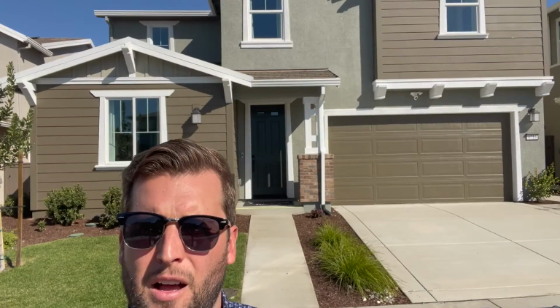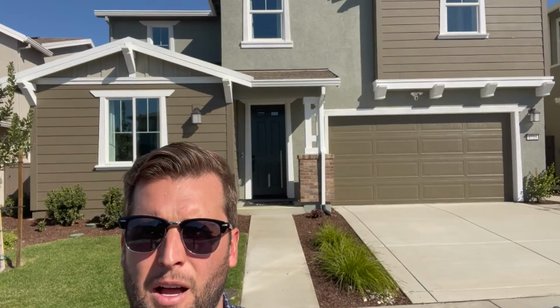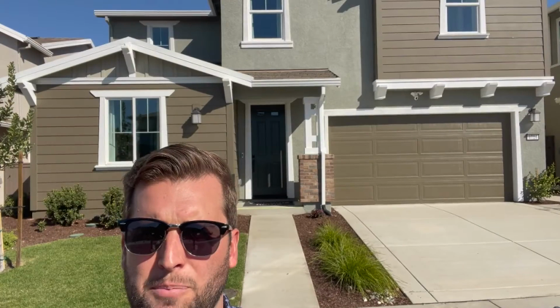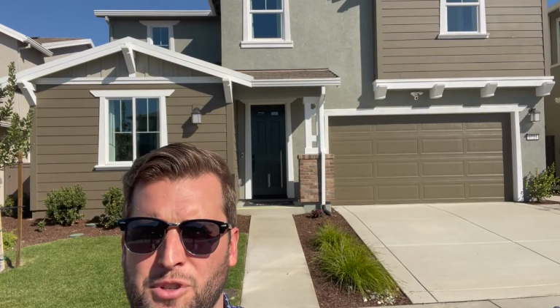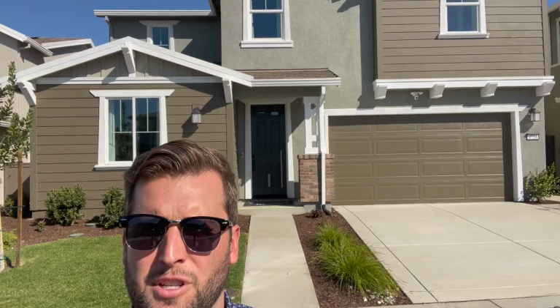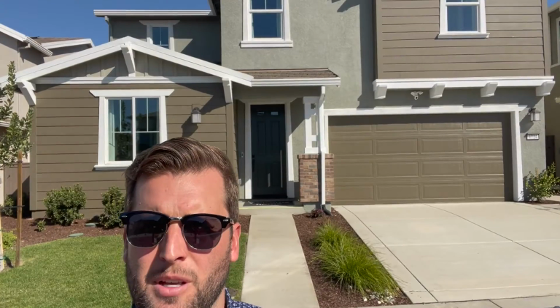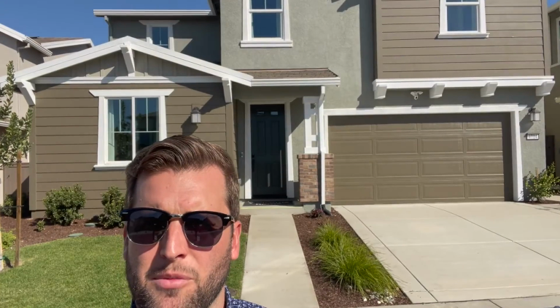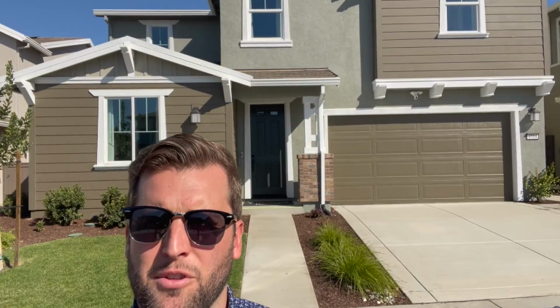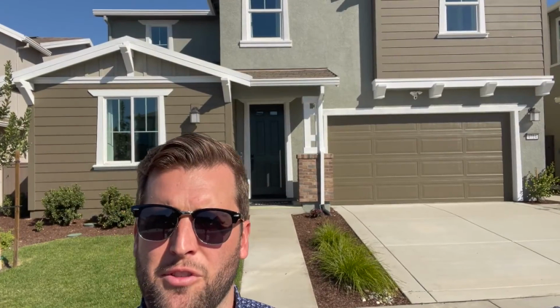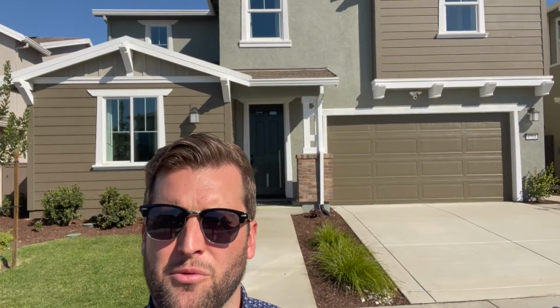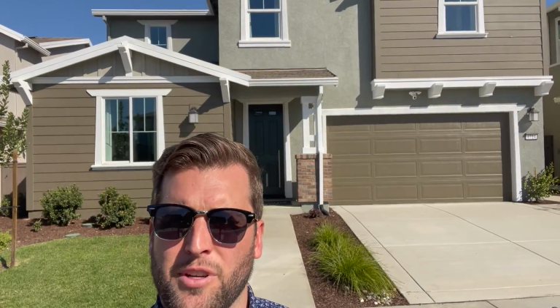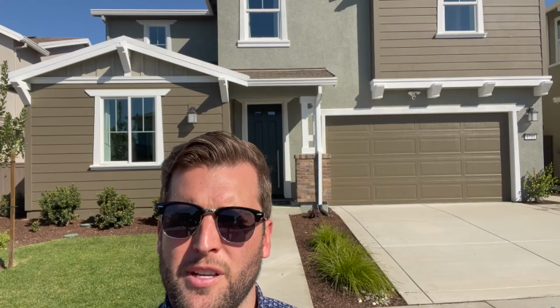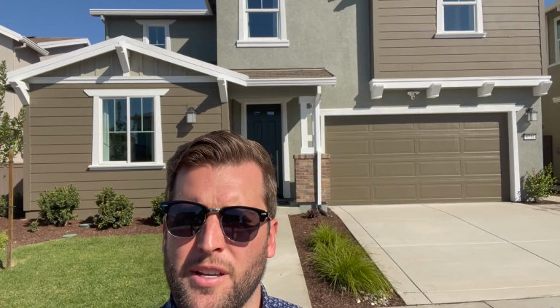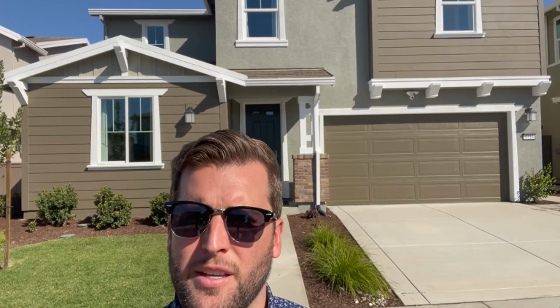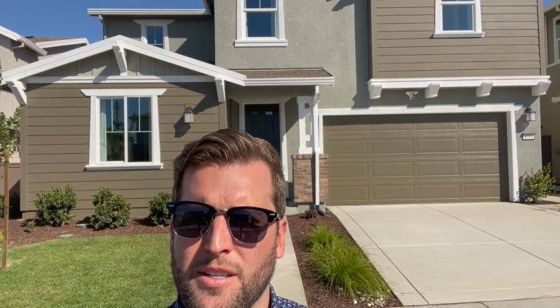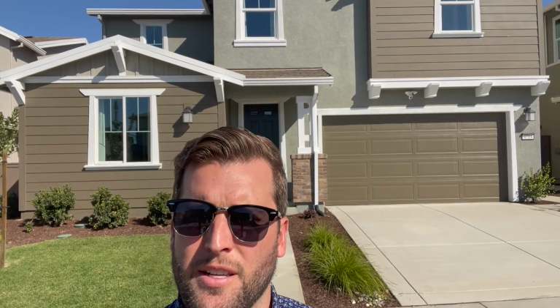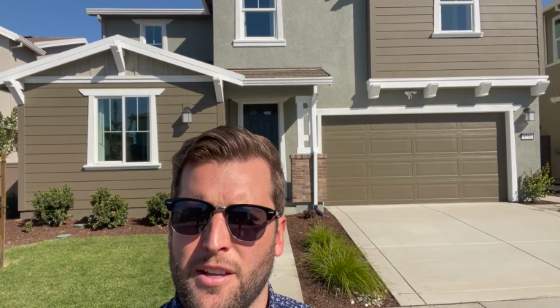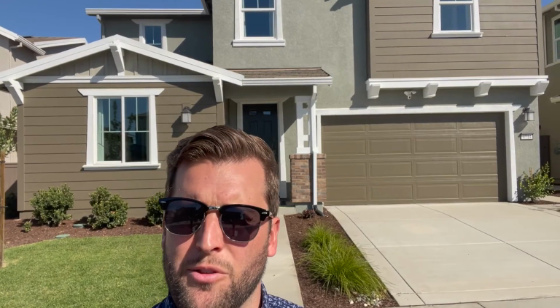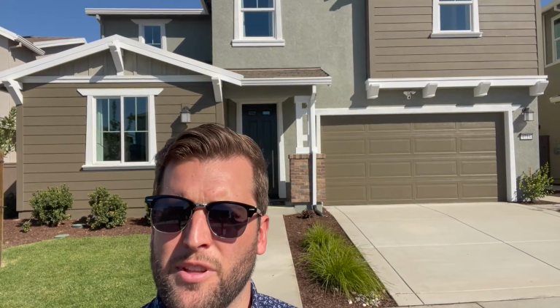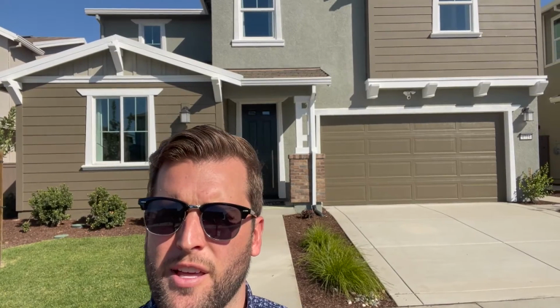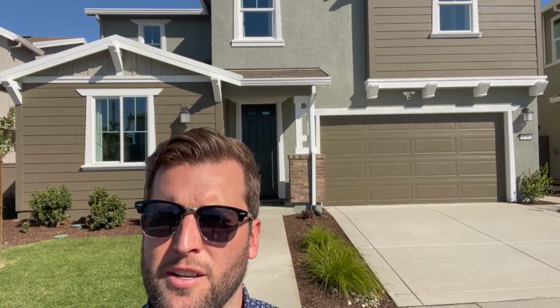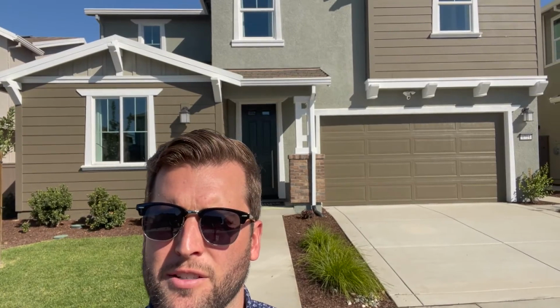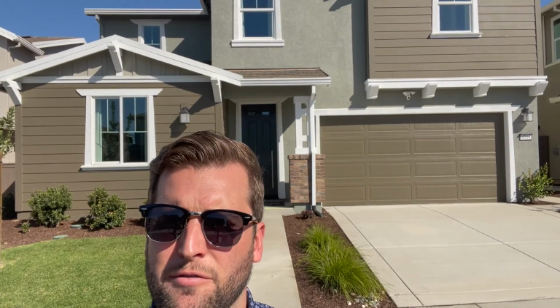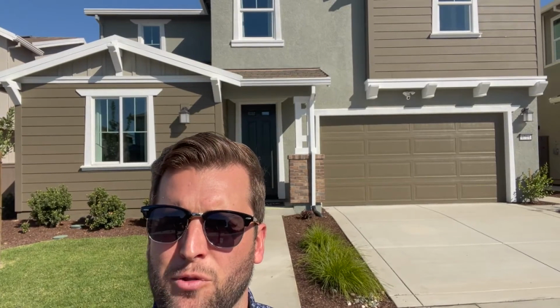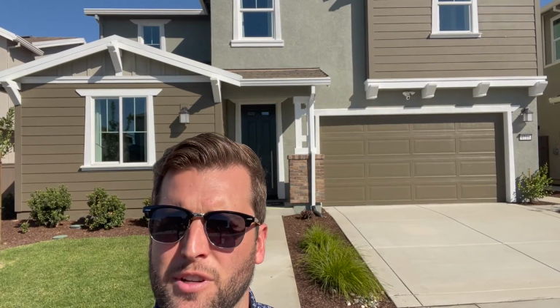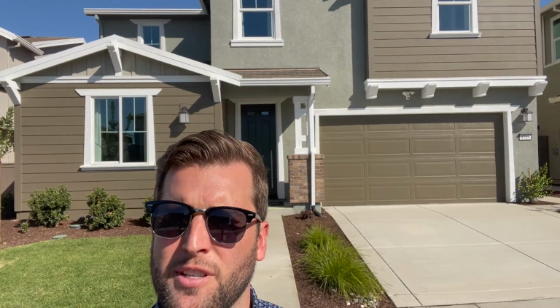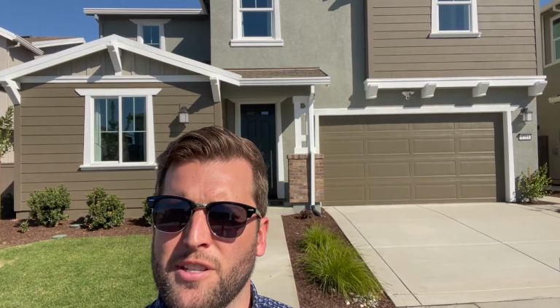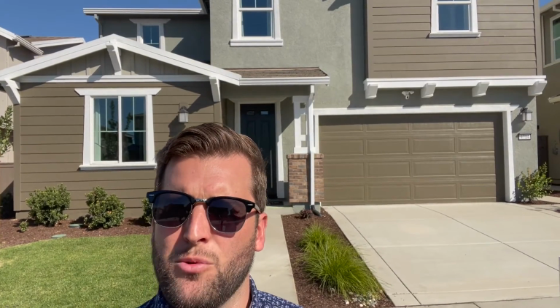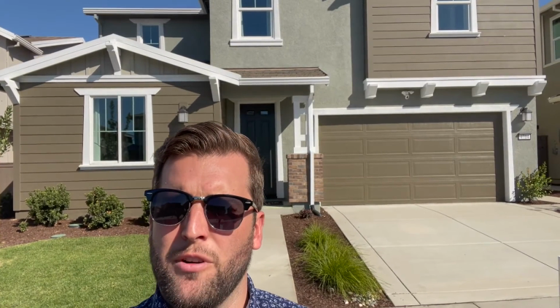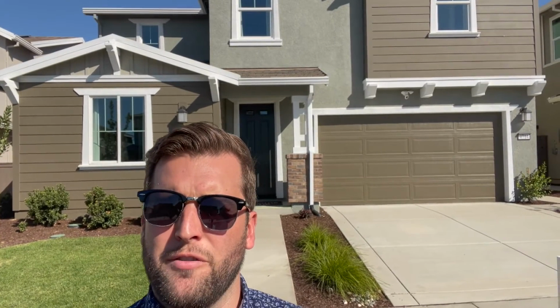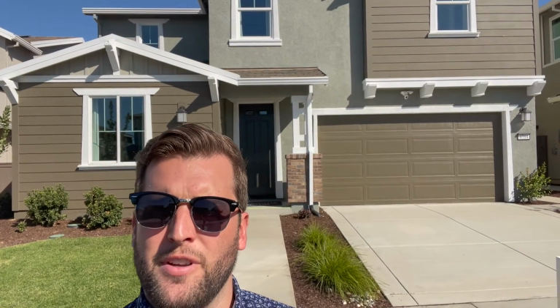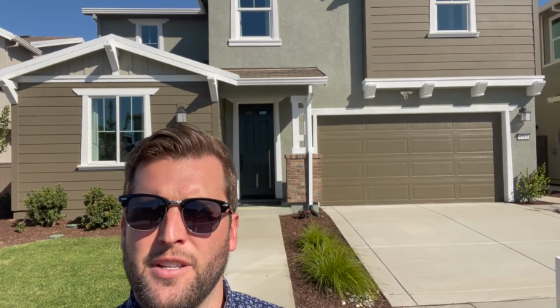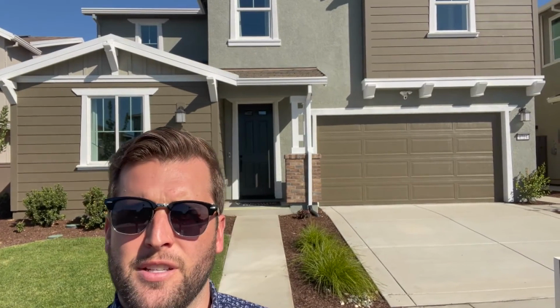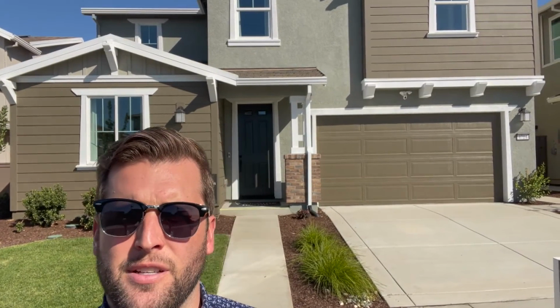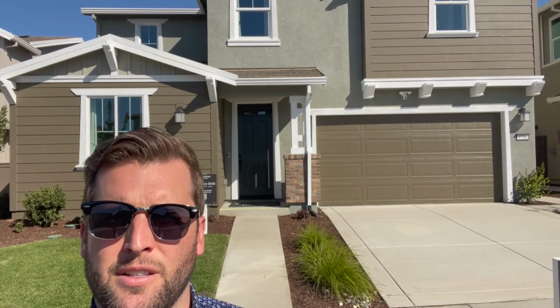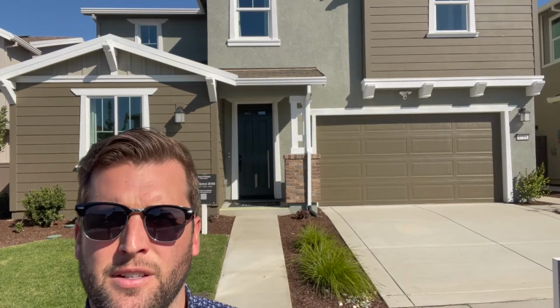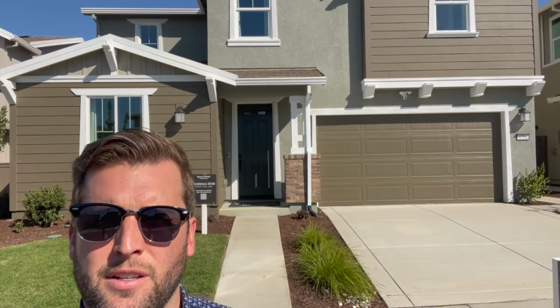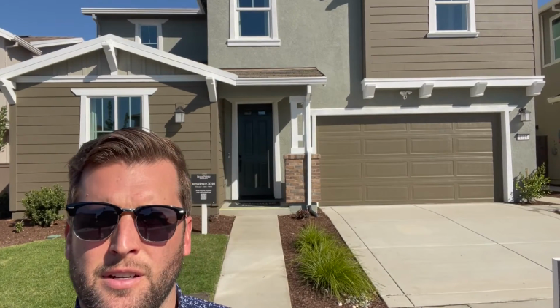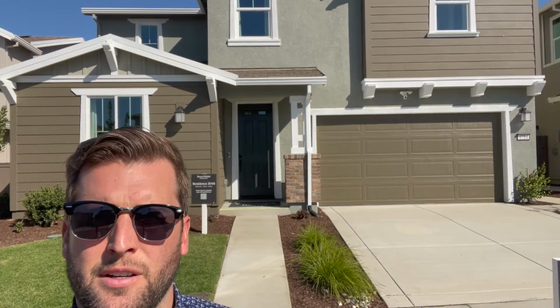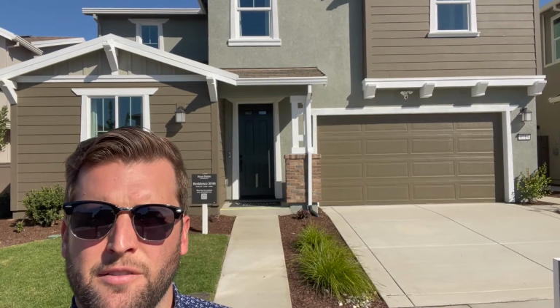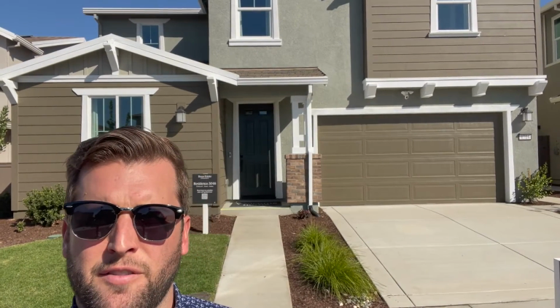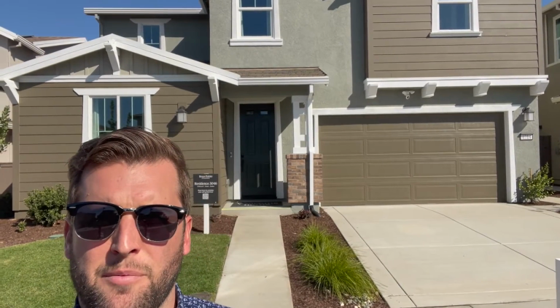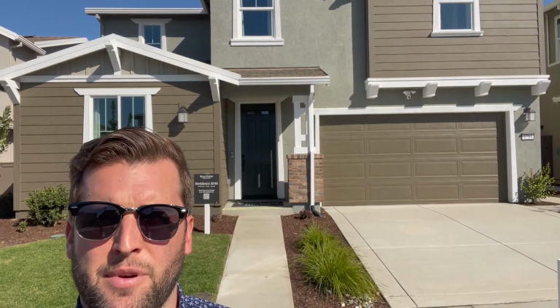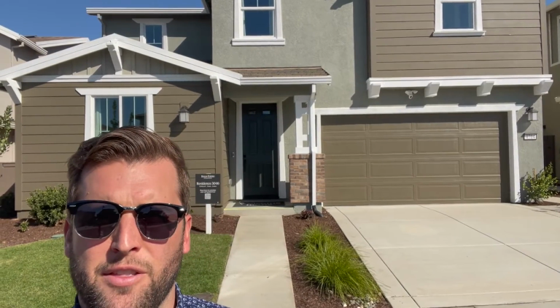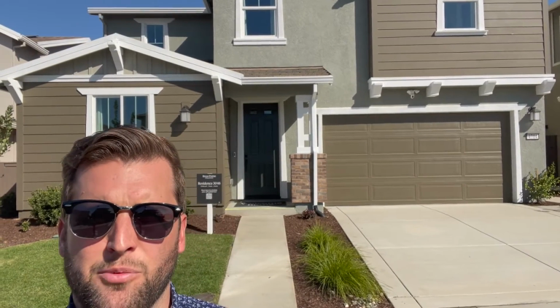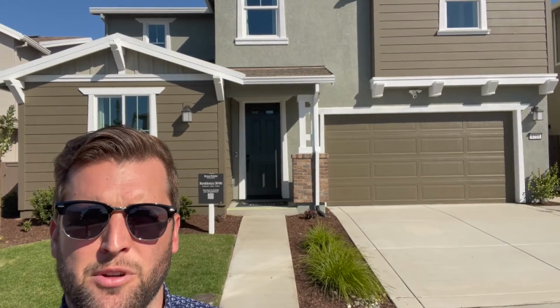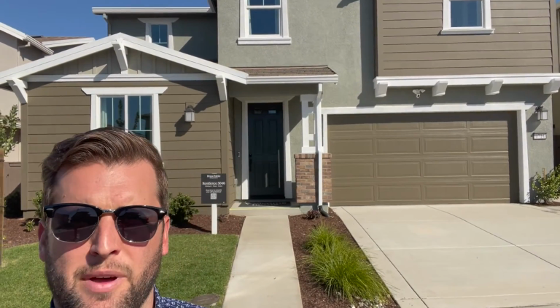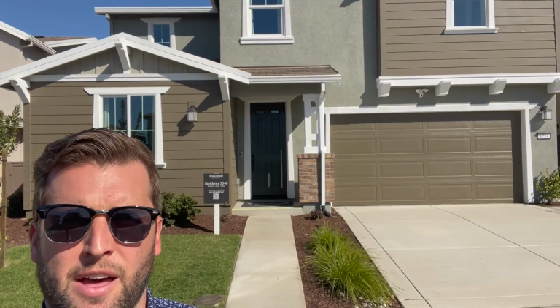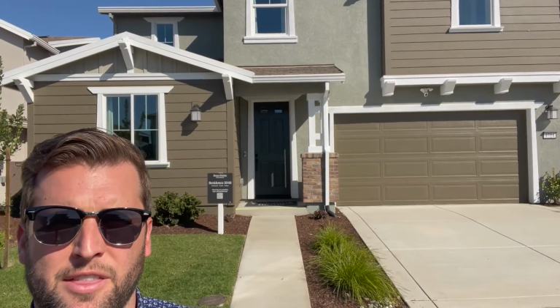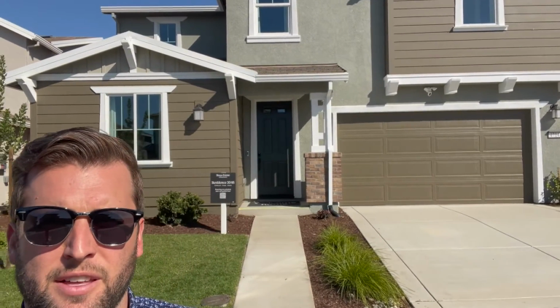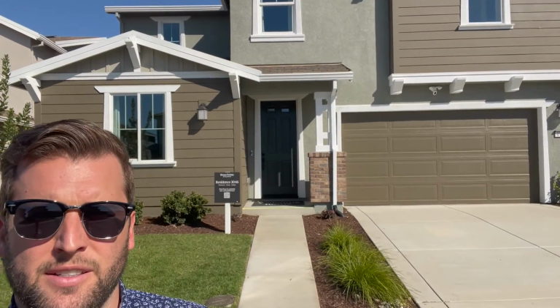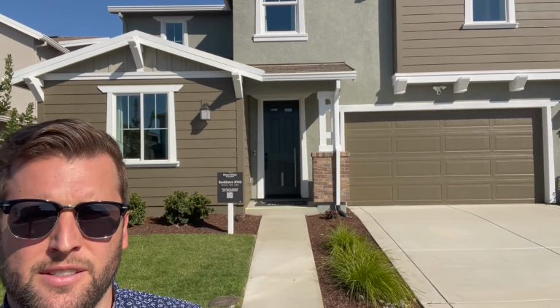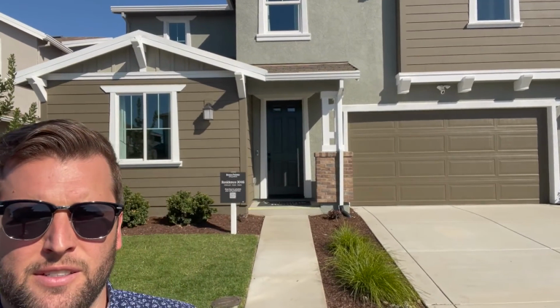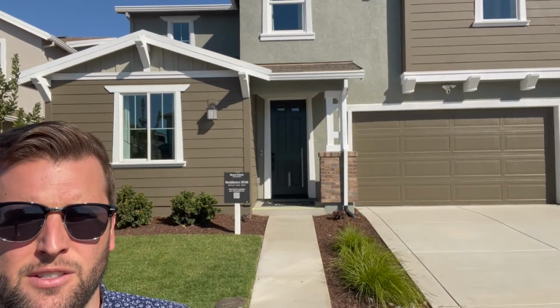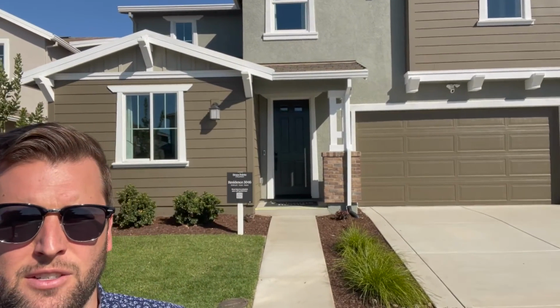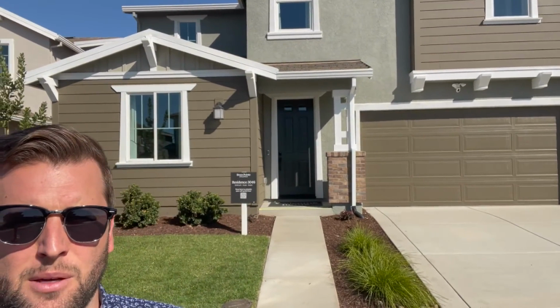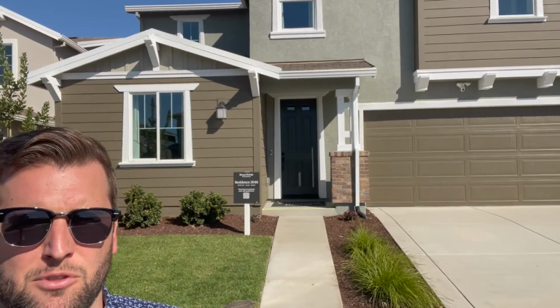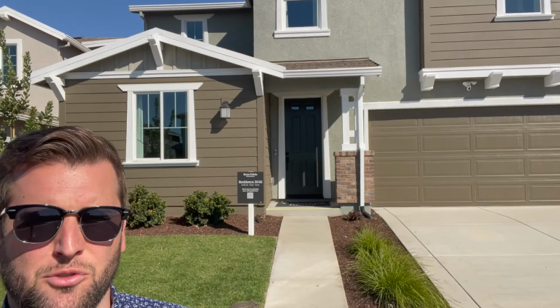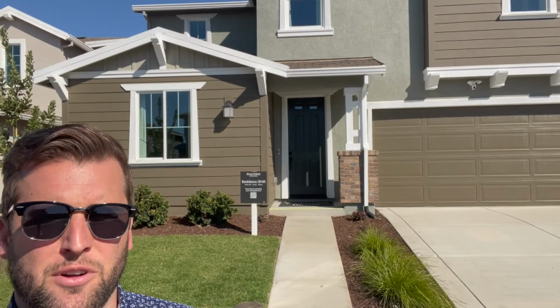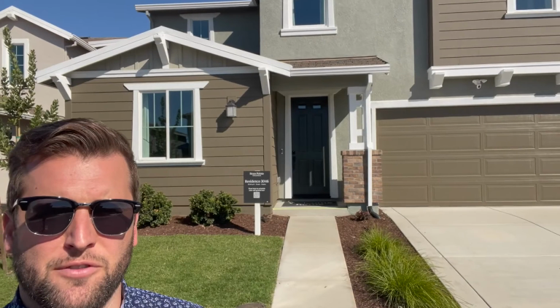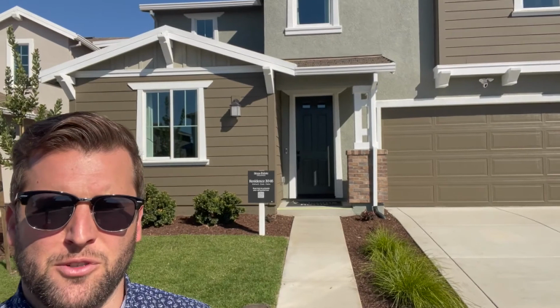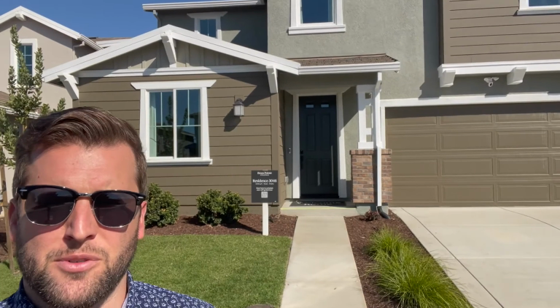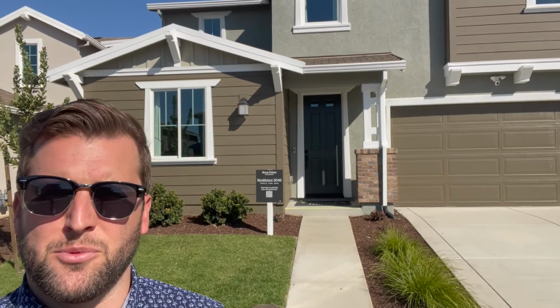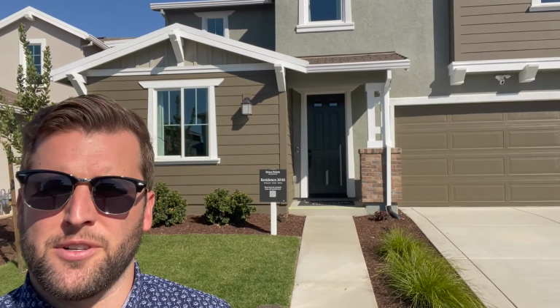Option number three is 3,046 square feet, five bed, three bath, double story for this one as well.